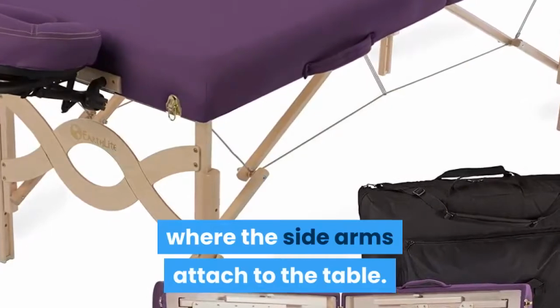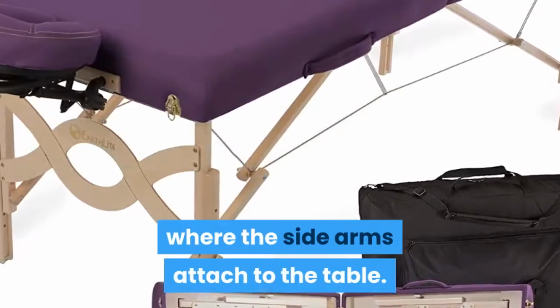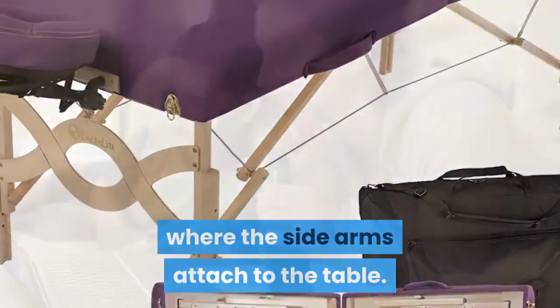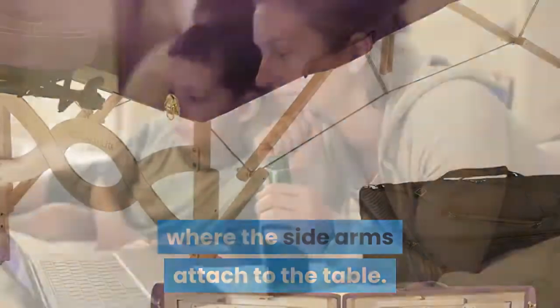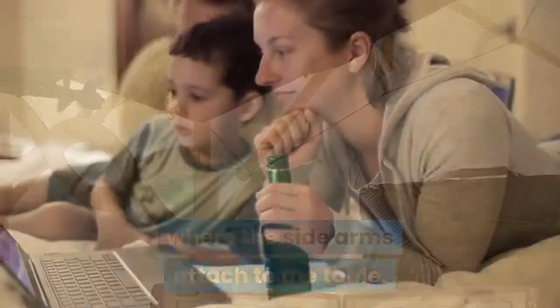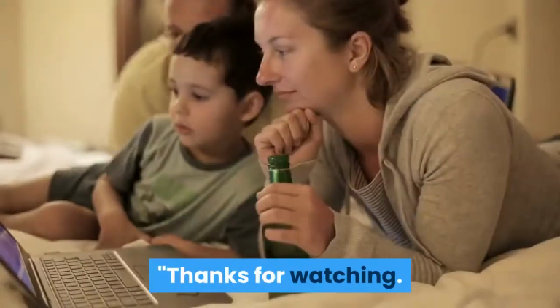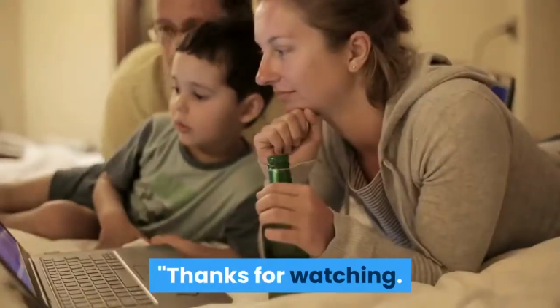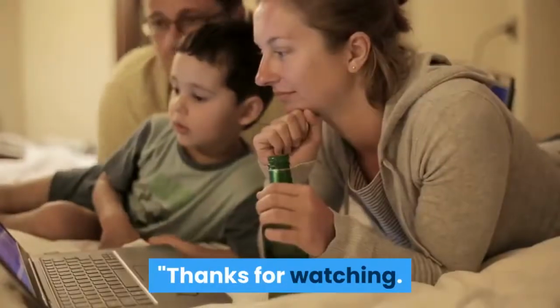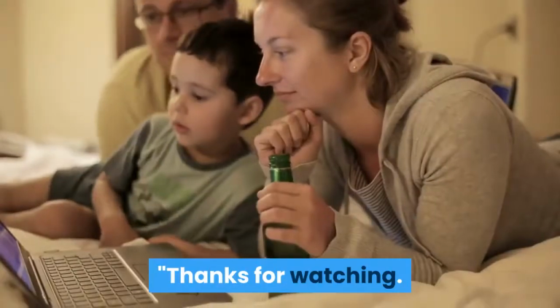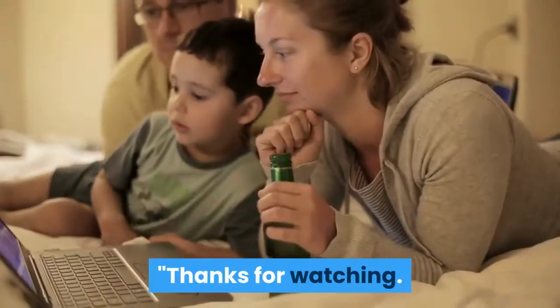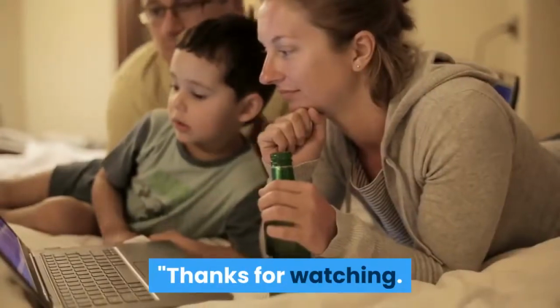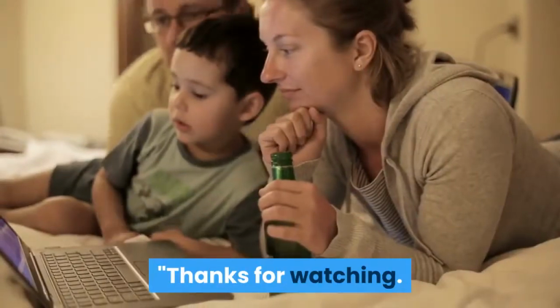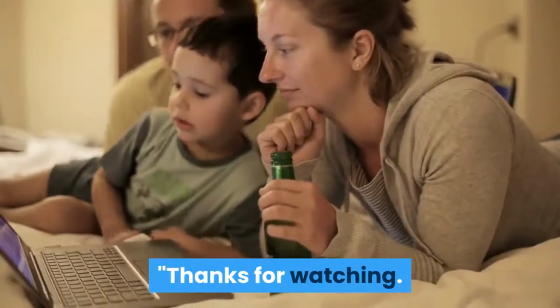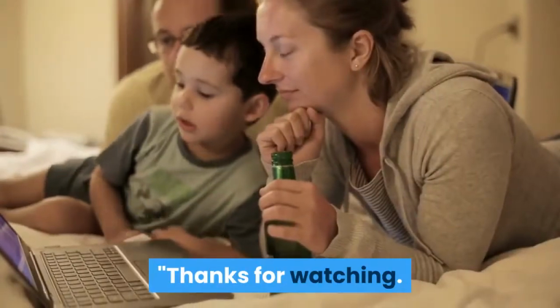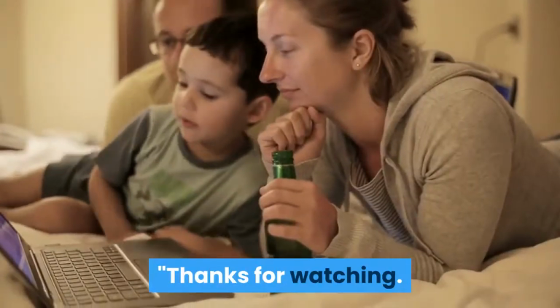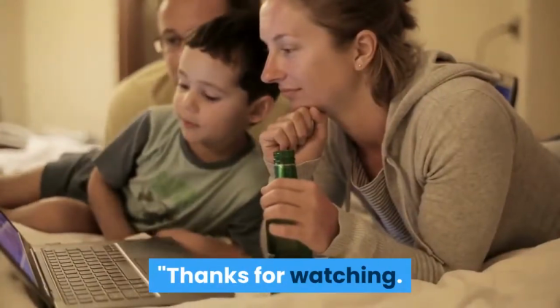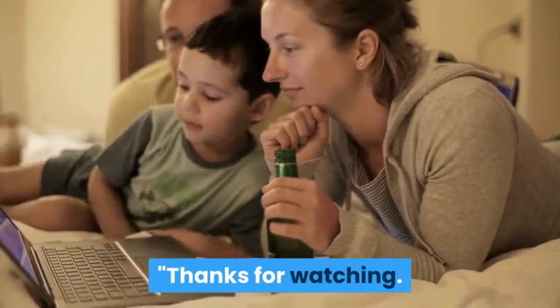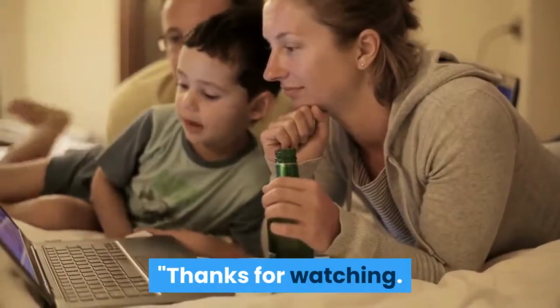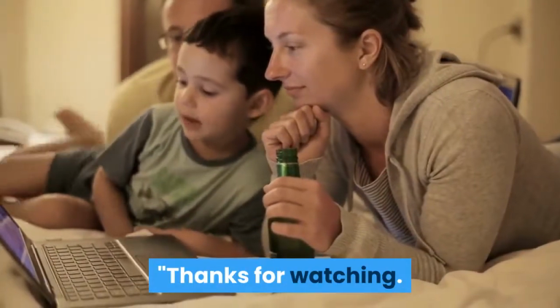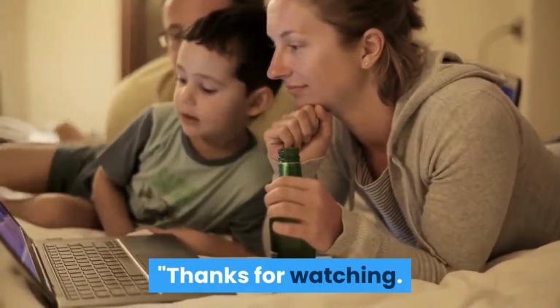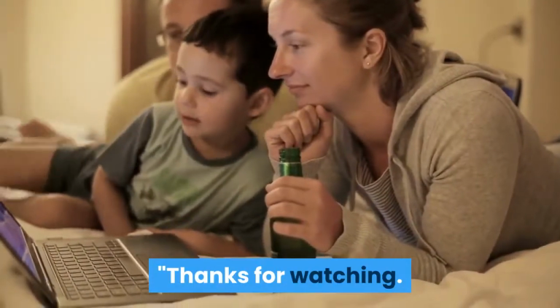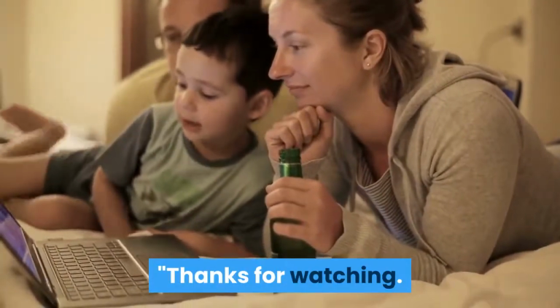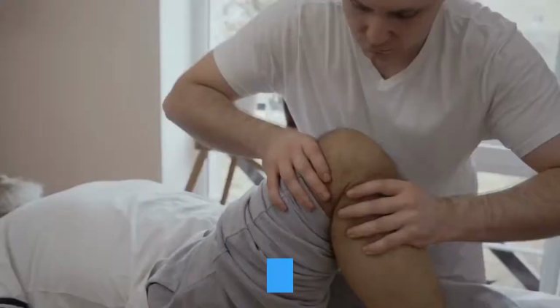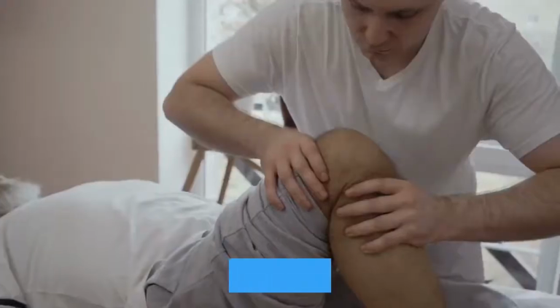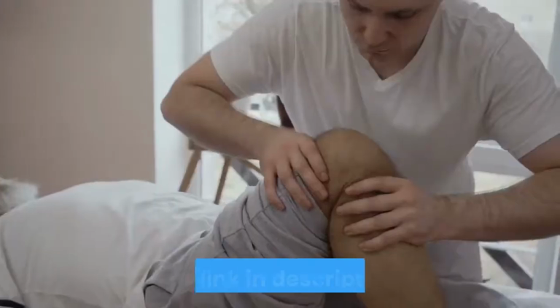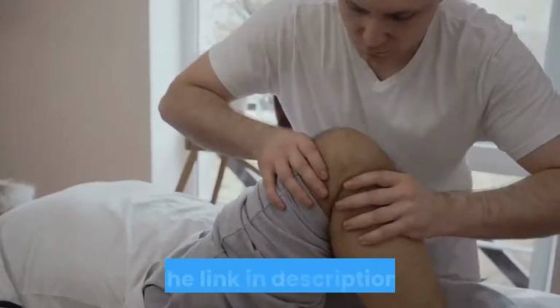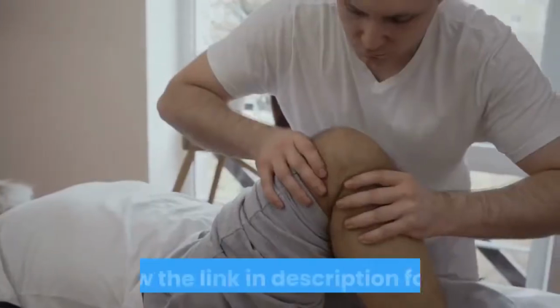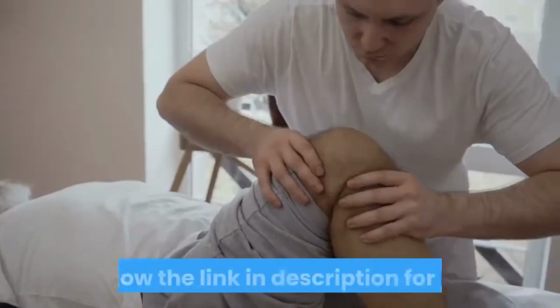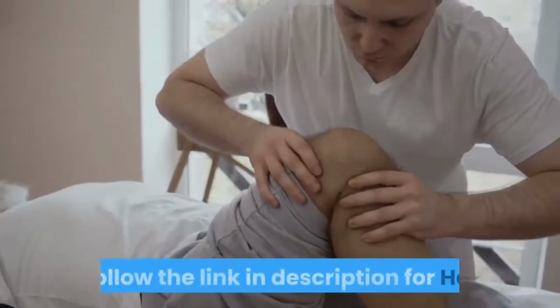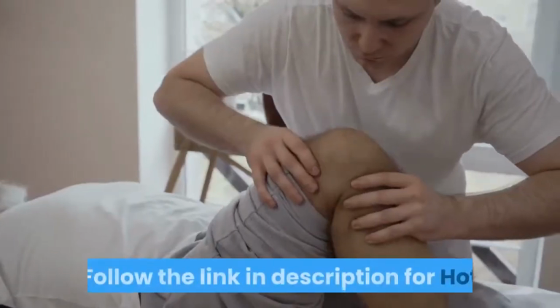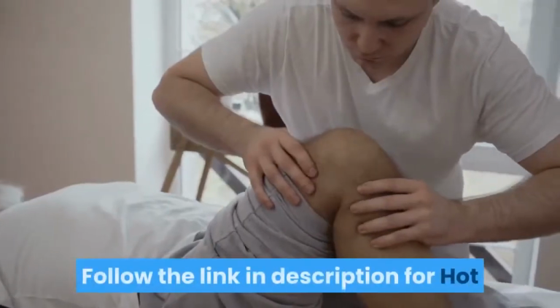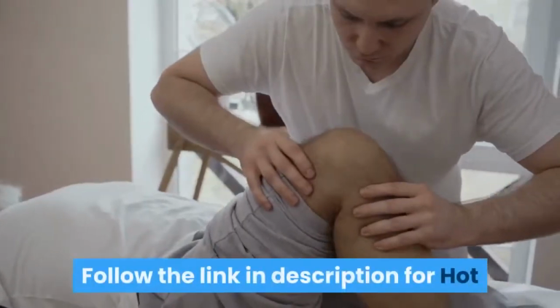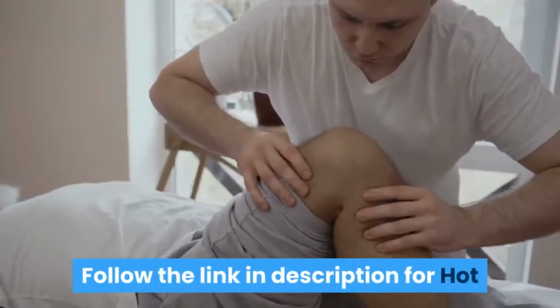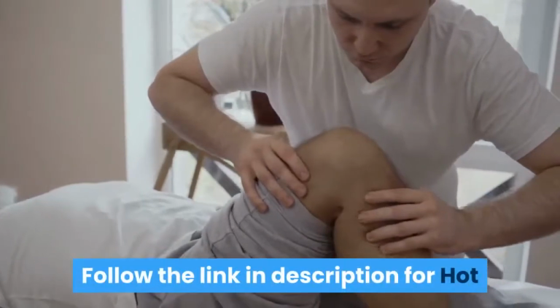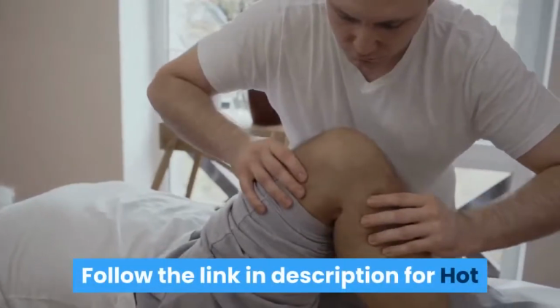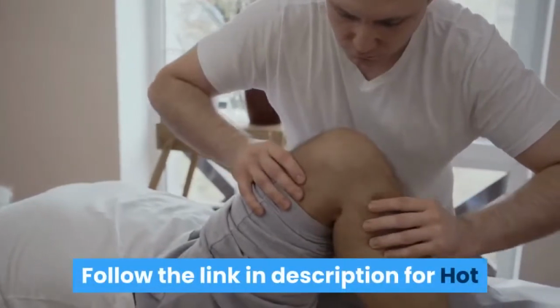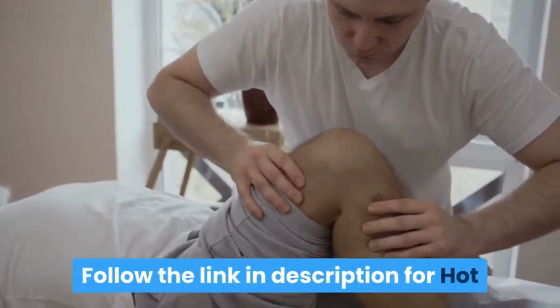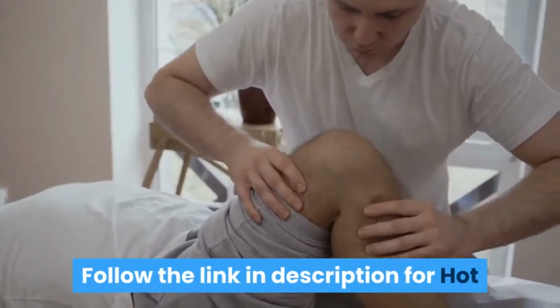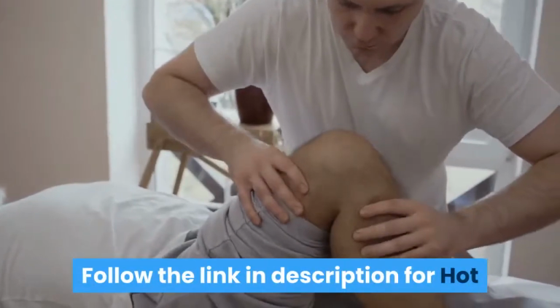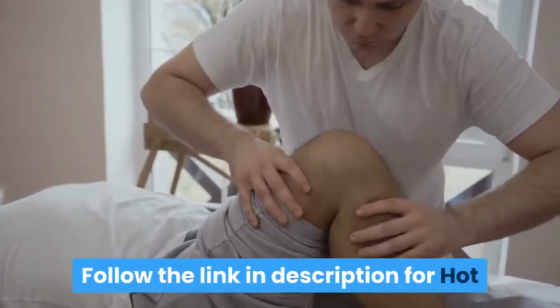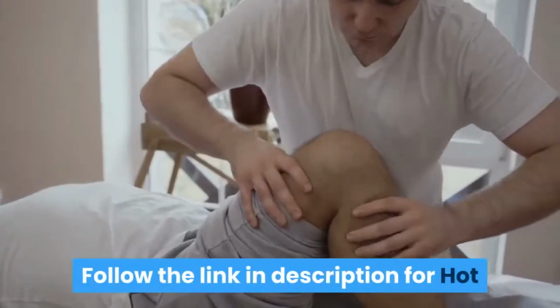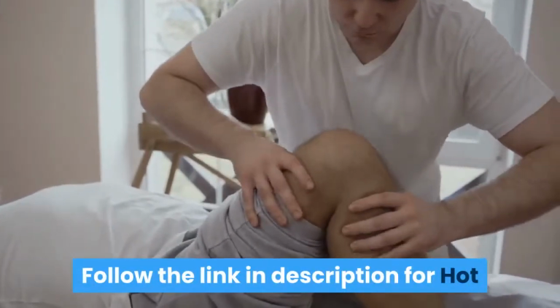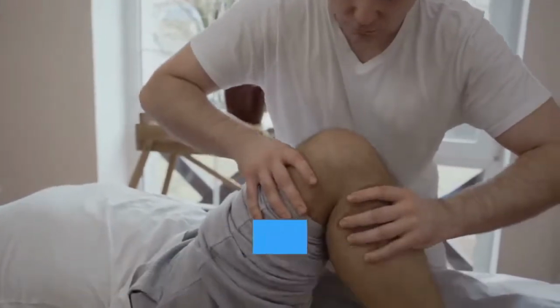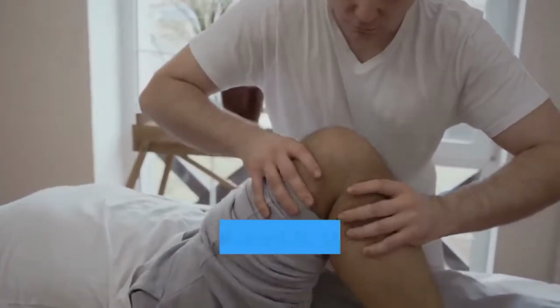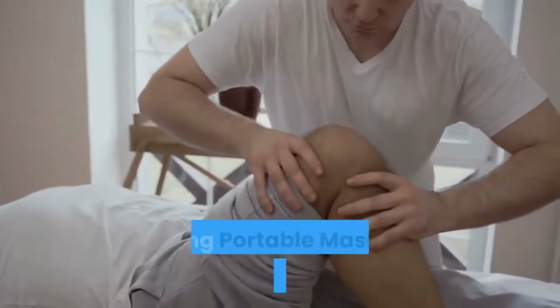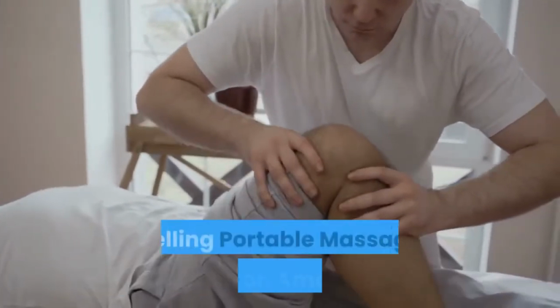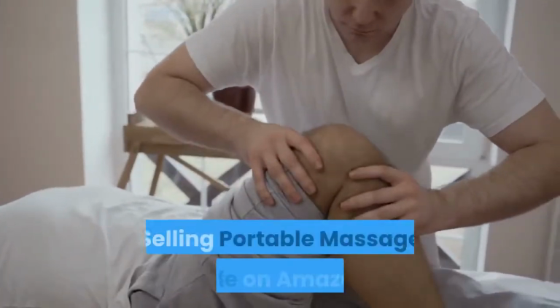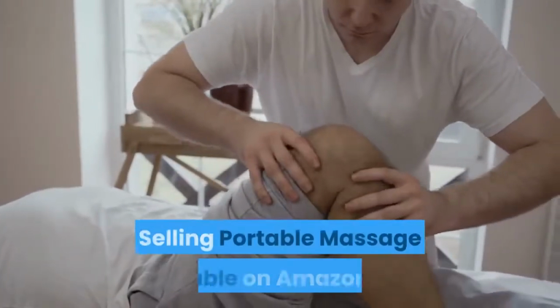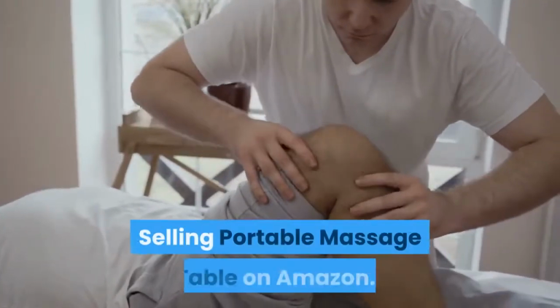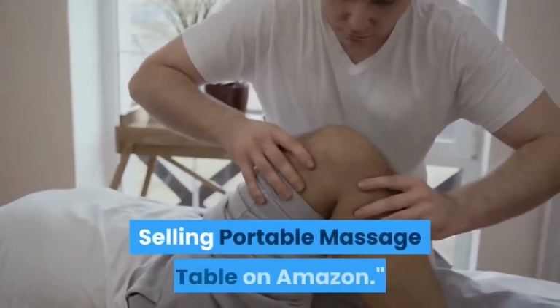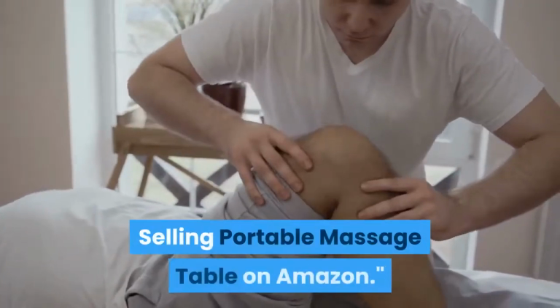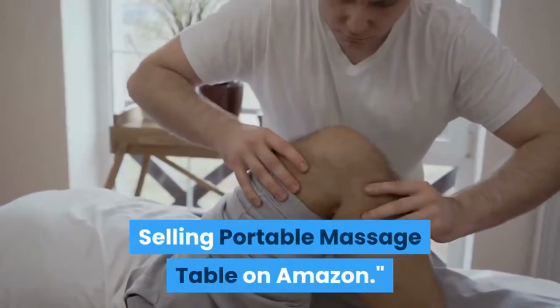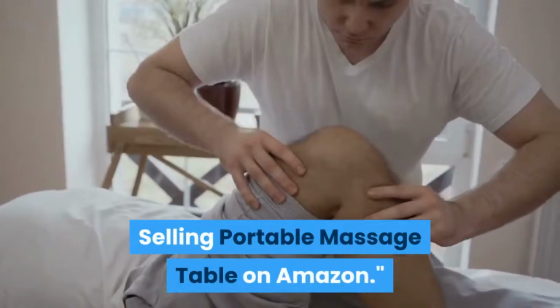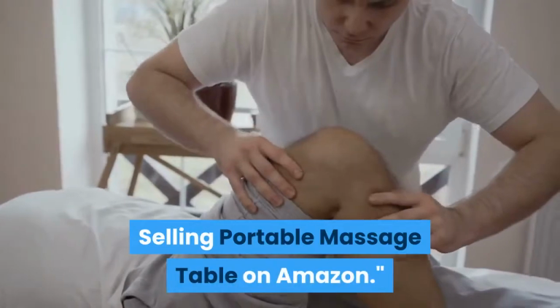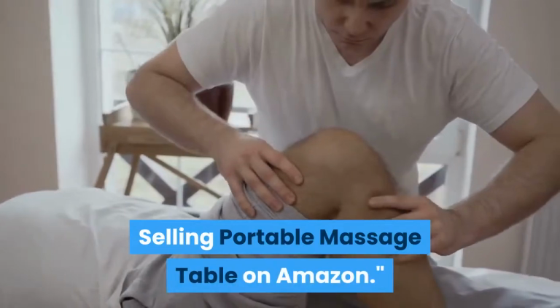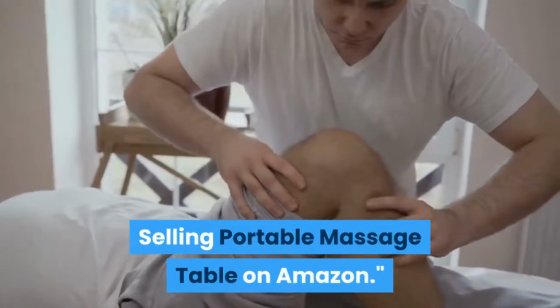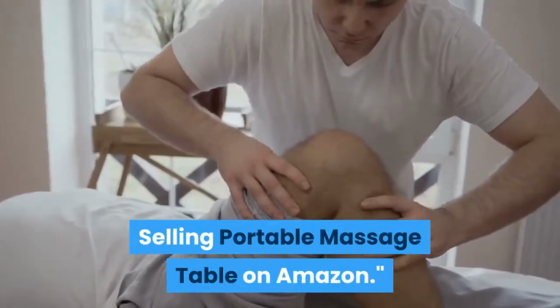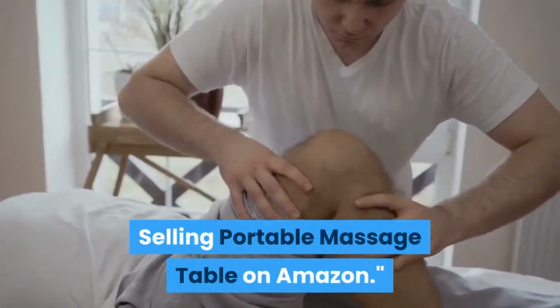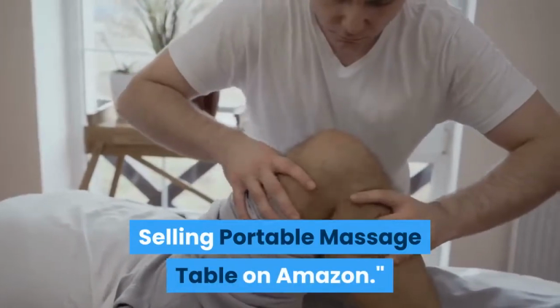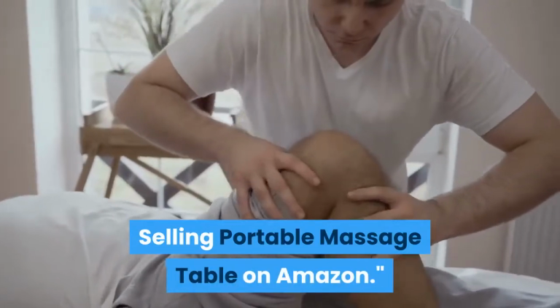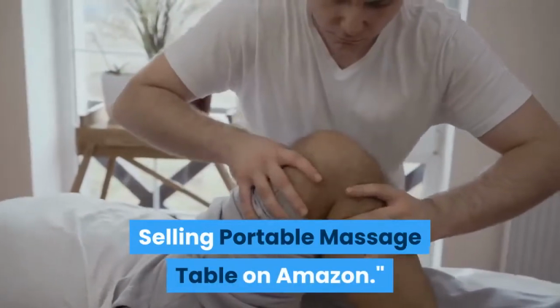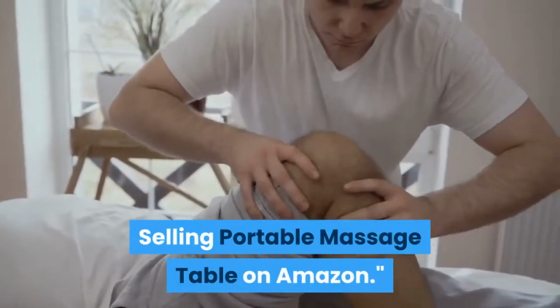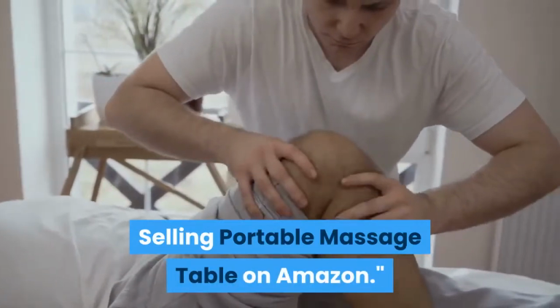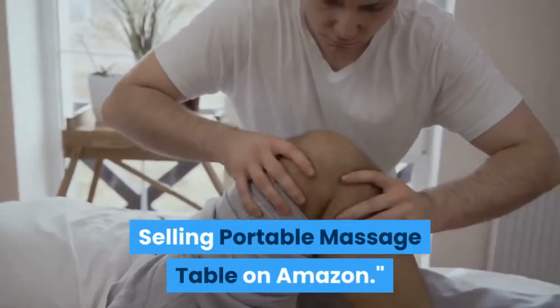Thanks for watching. Follow the link in the description for hot selling portable massage tables on Amazon.